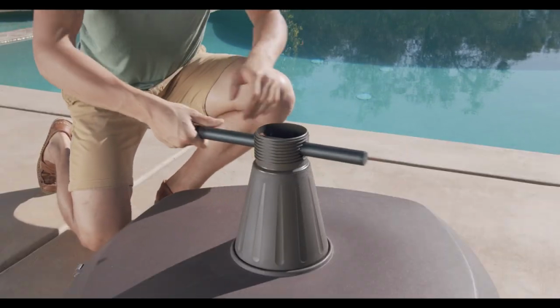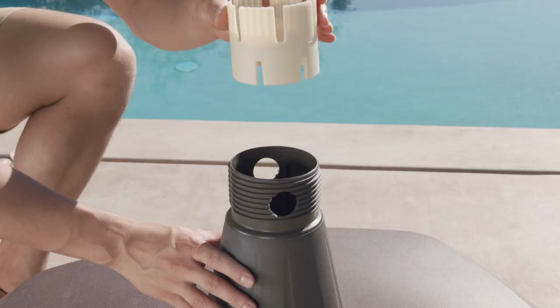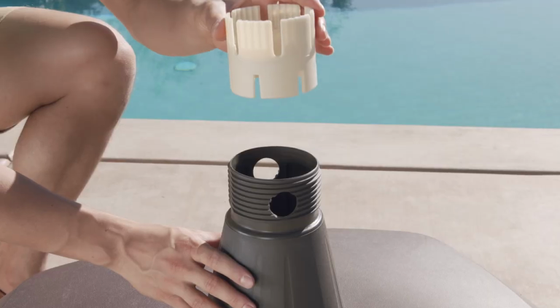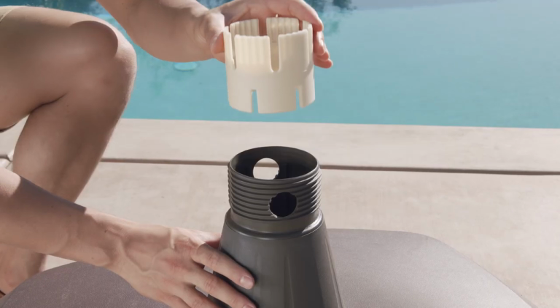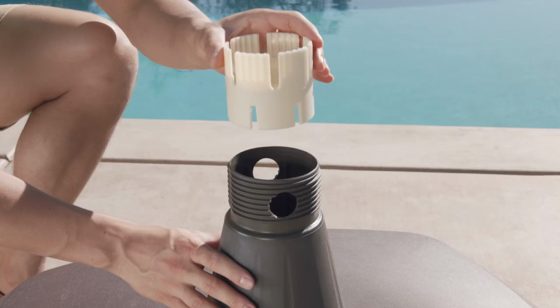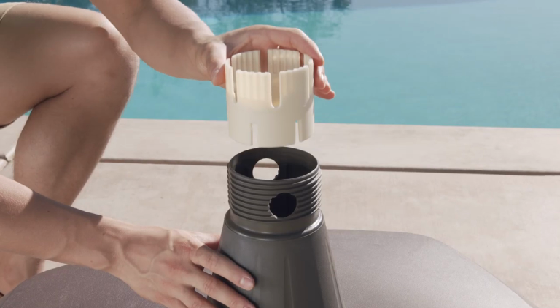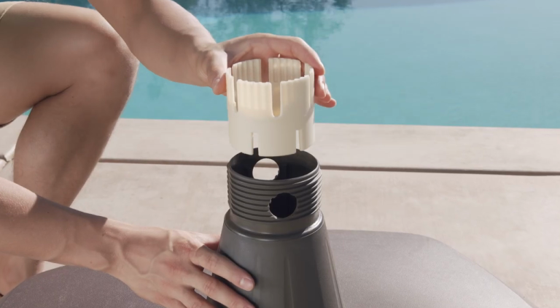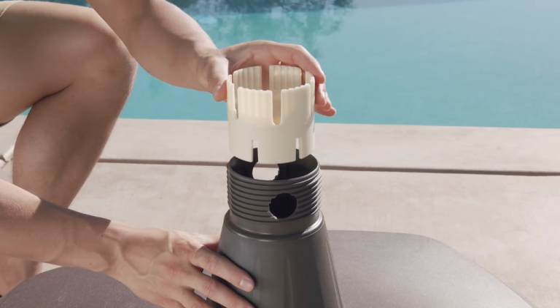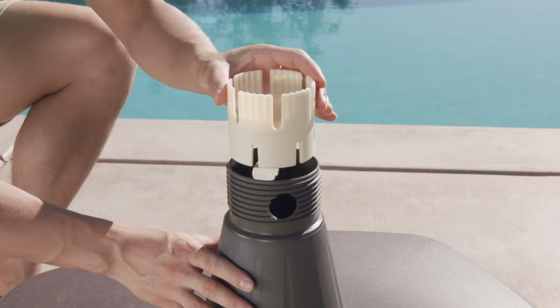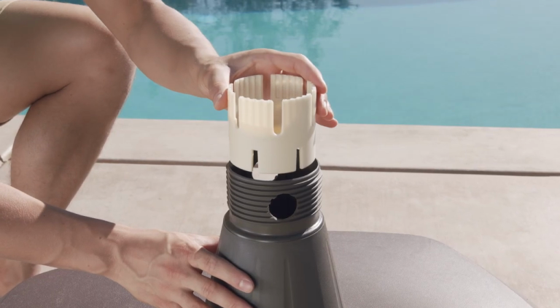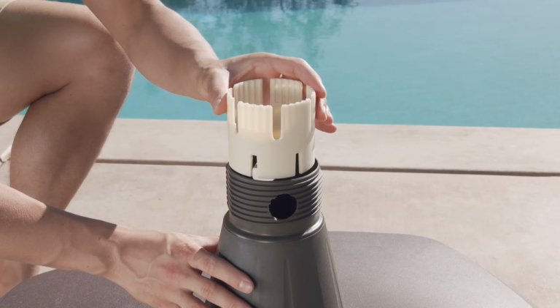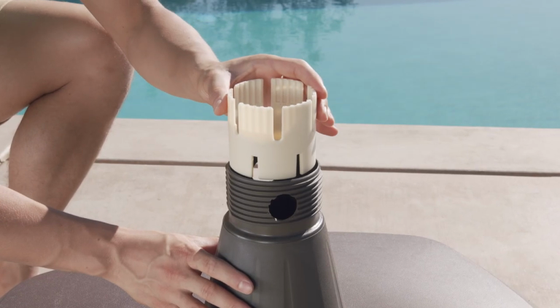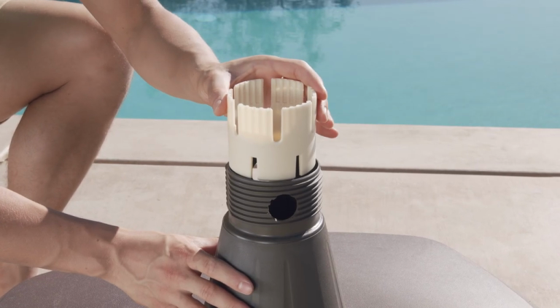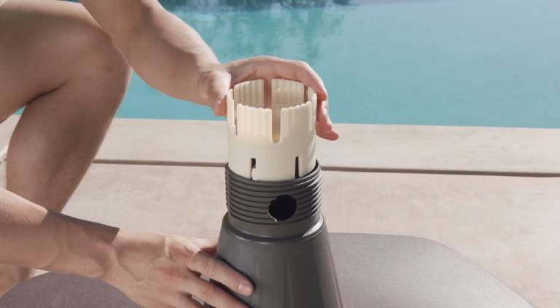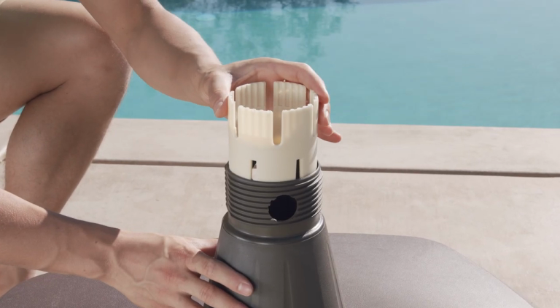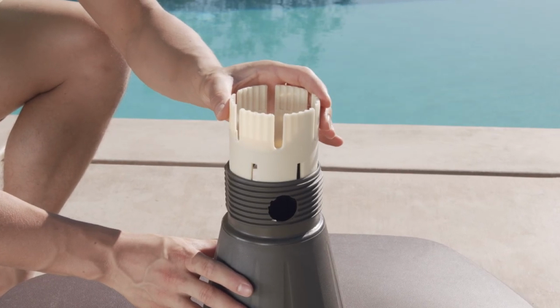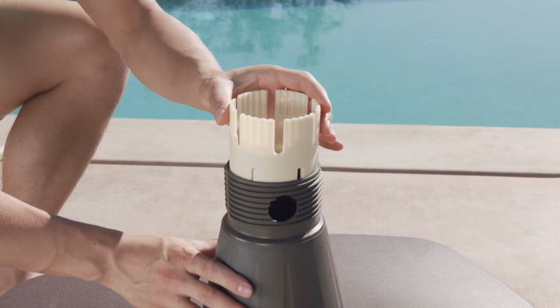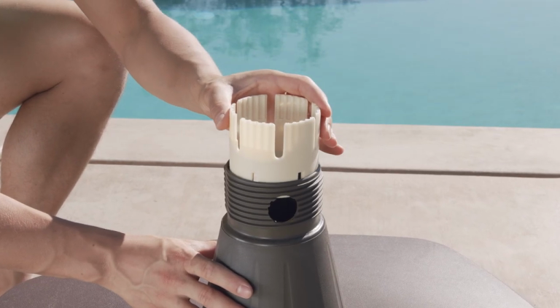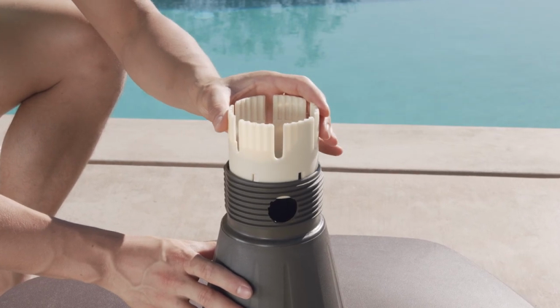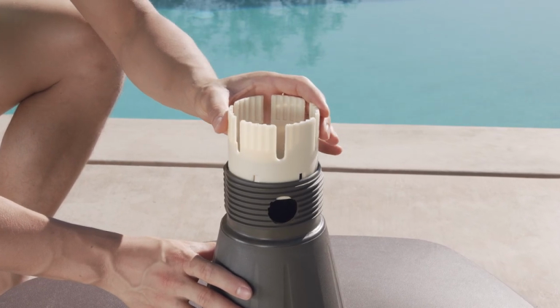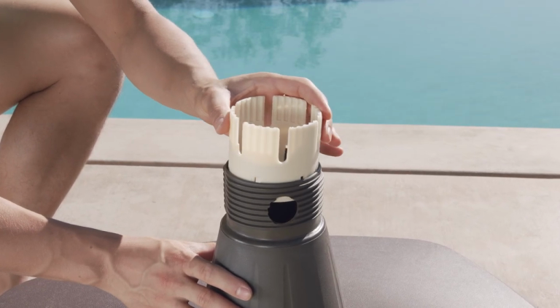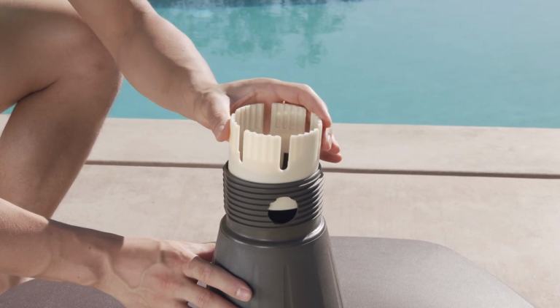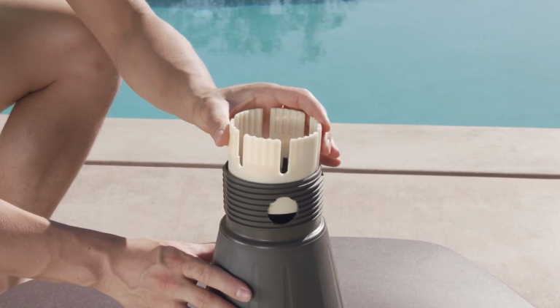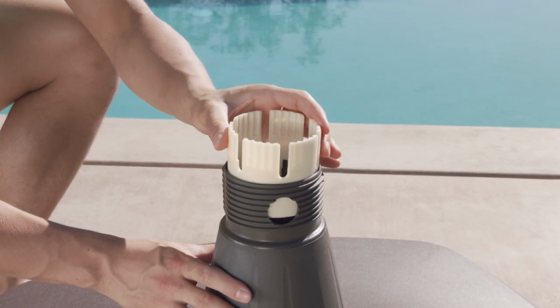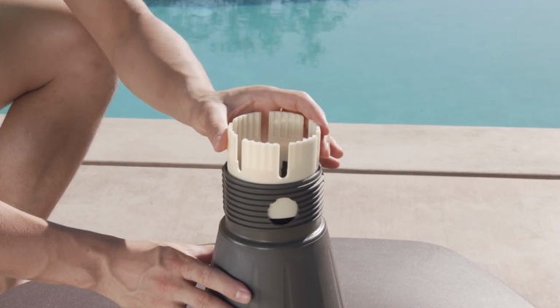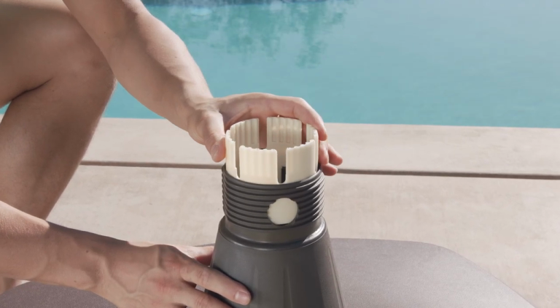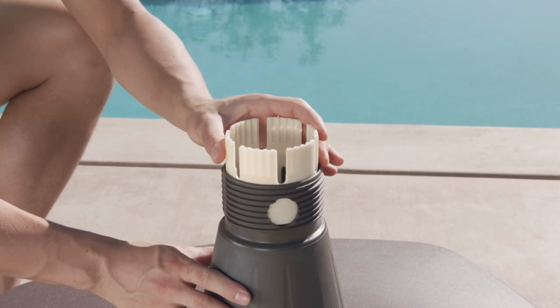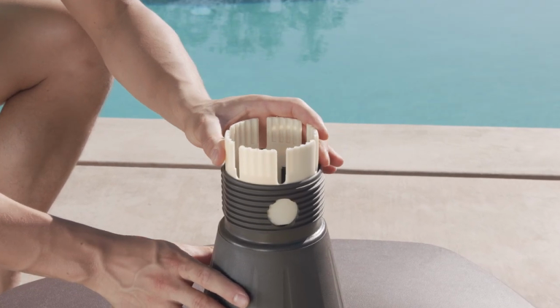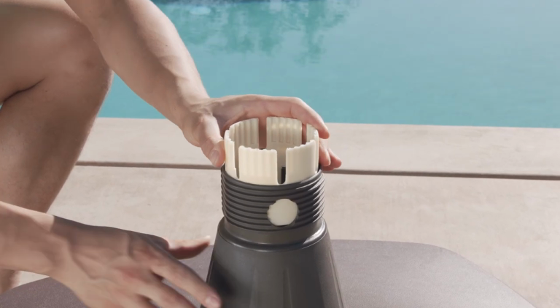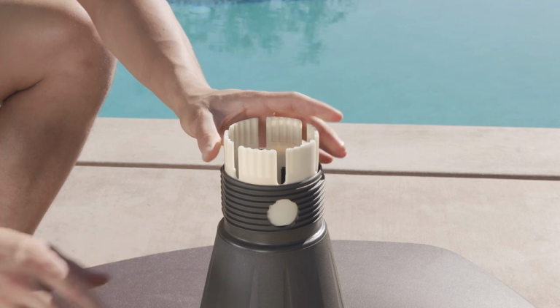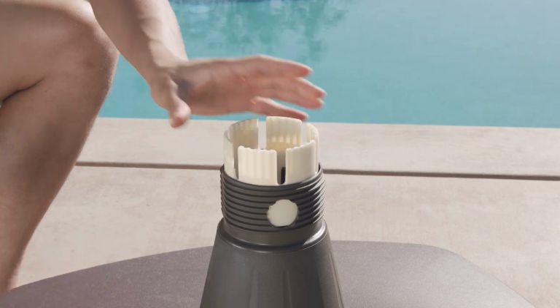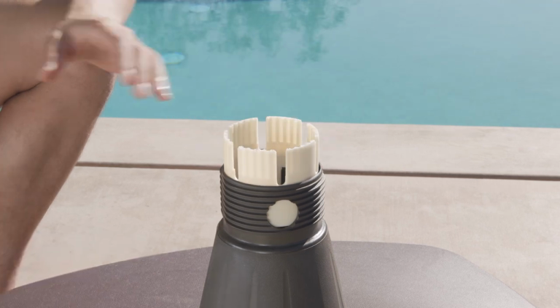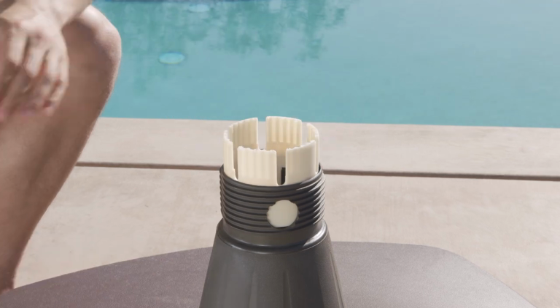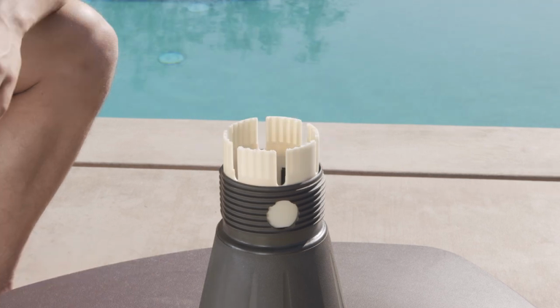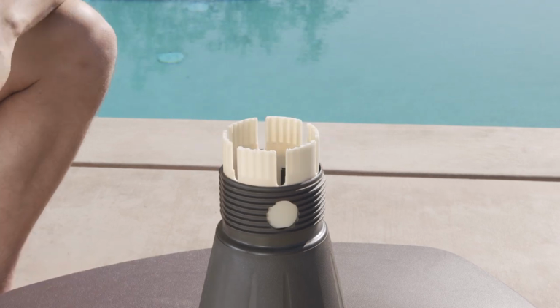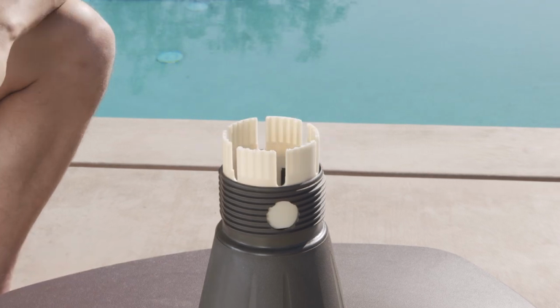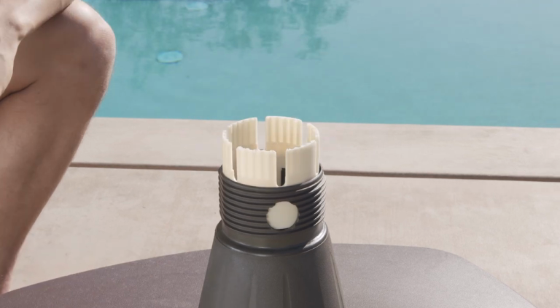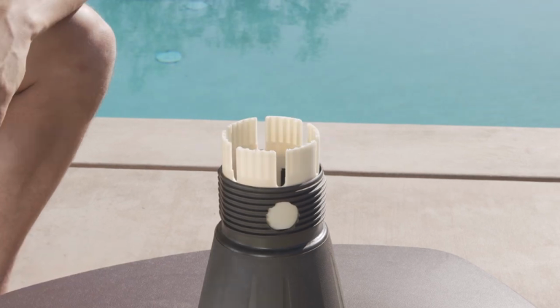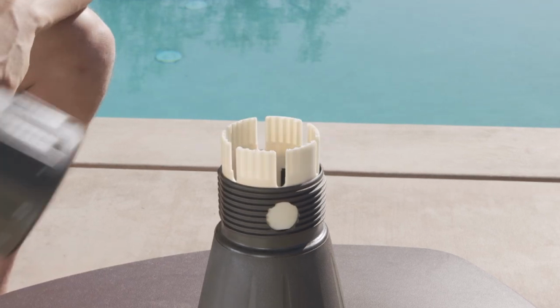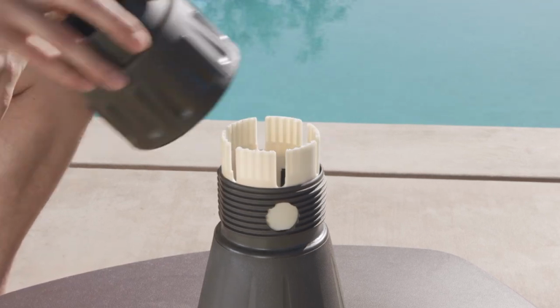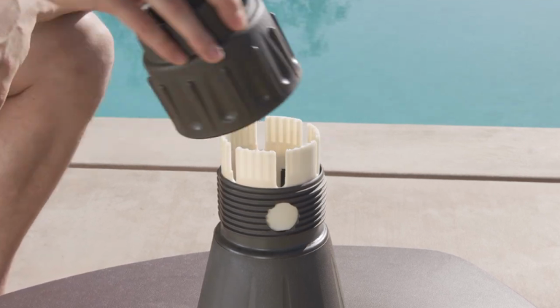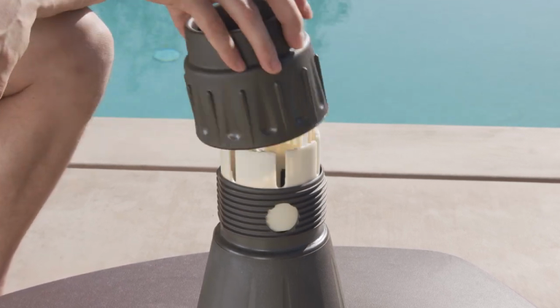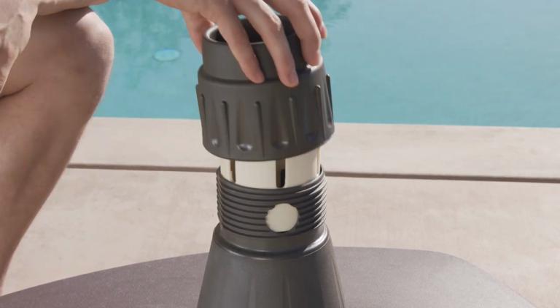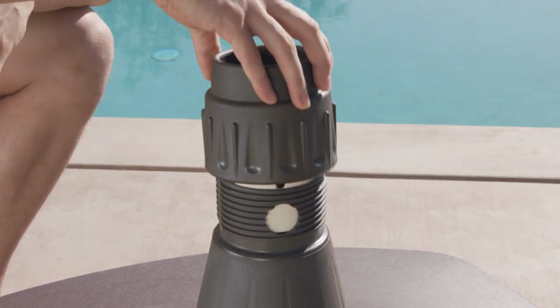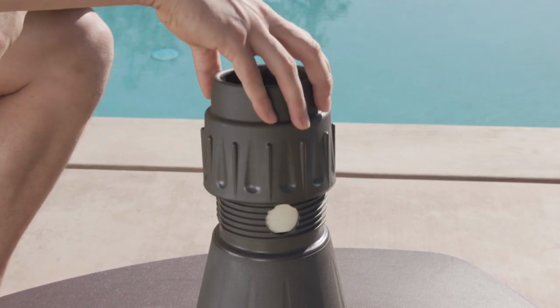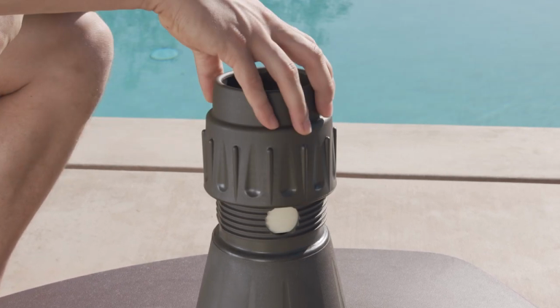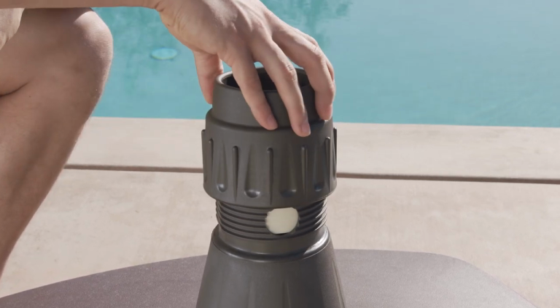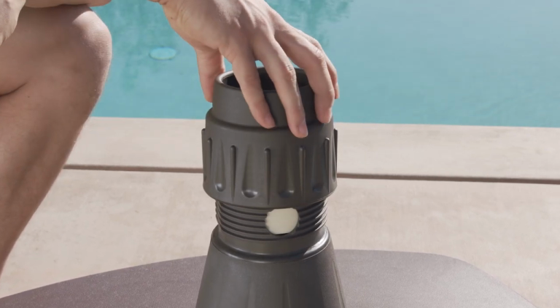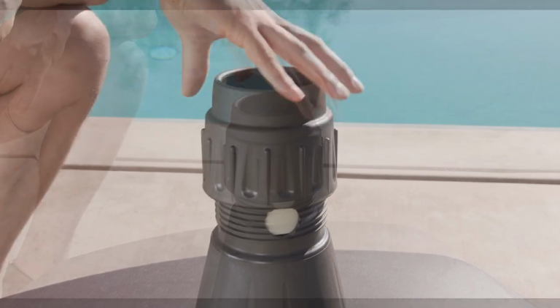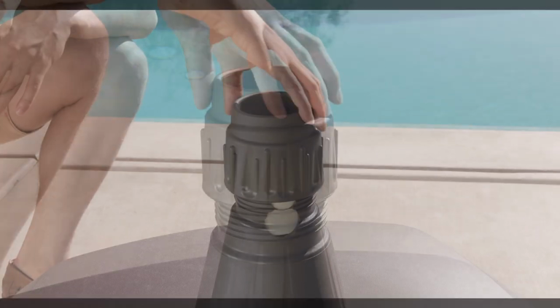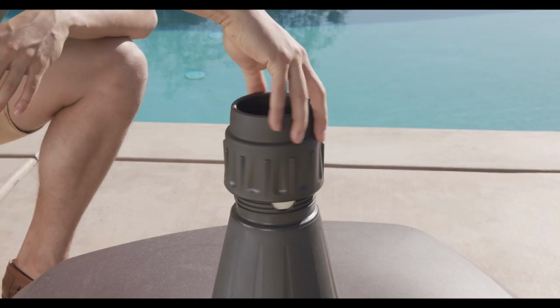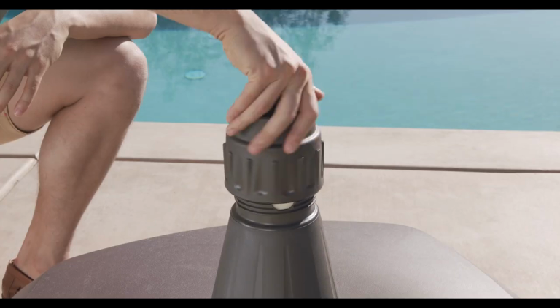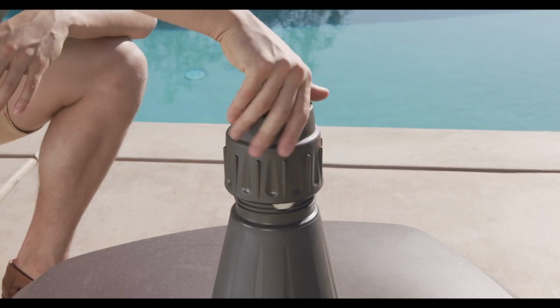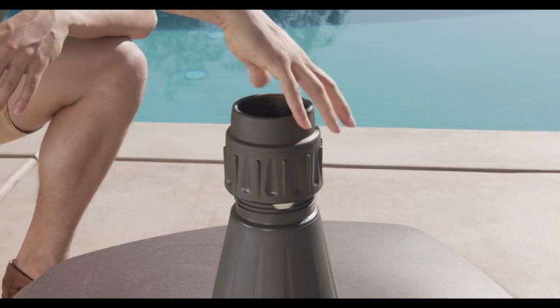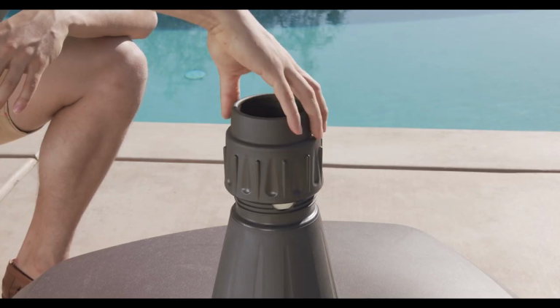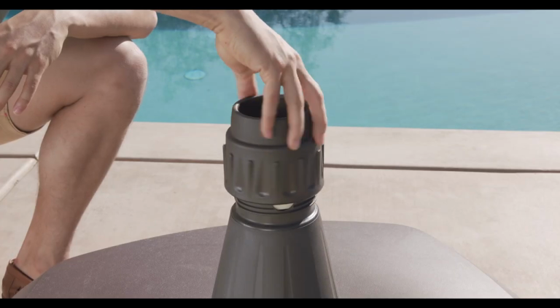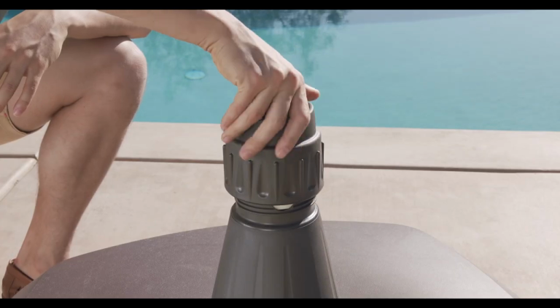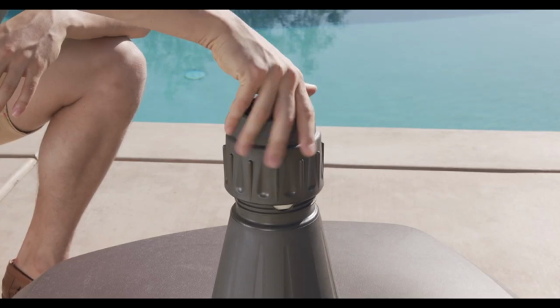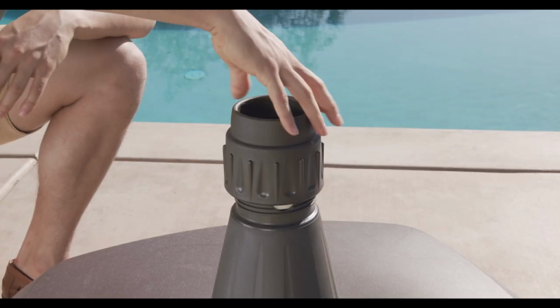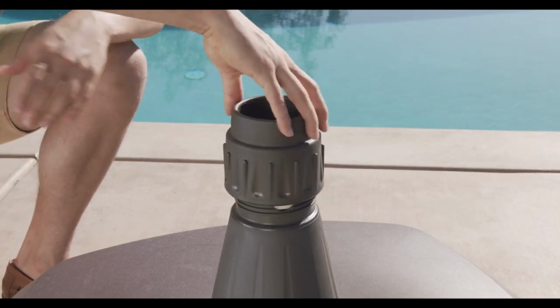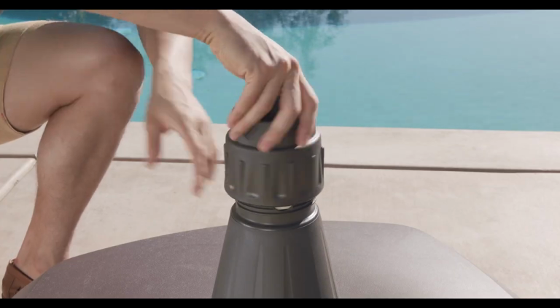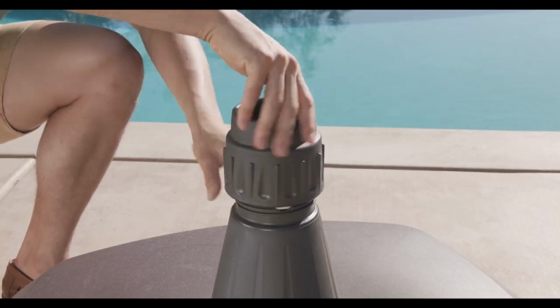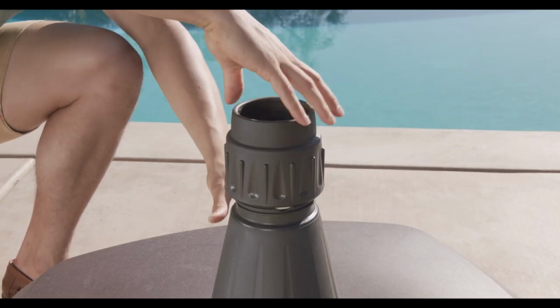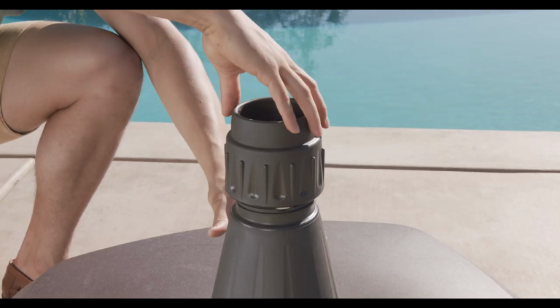Insert the fixed ring with the threads facing up. Next, install the nut by aligning it and turning it clockwise. Leave it a bit loose for now.